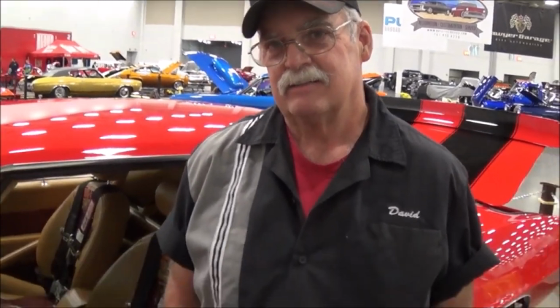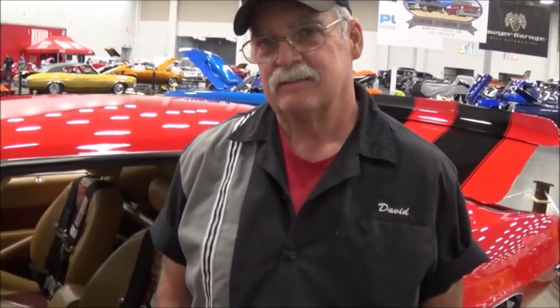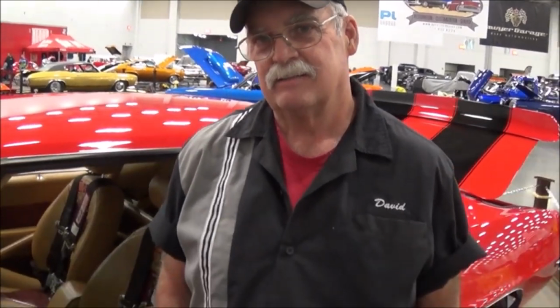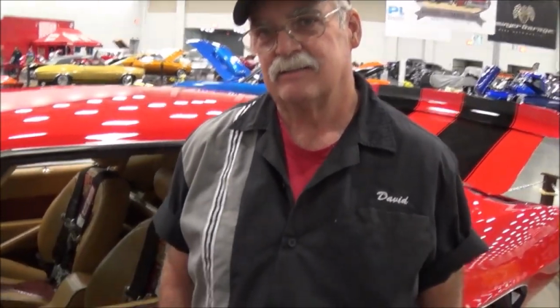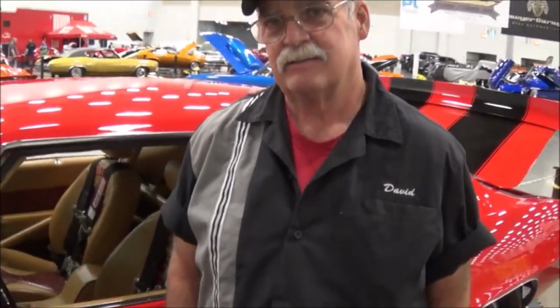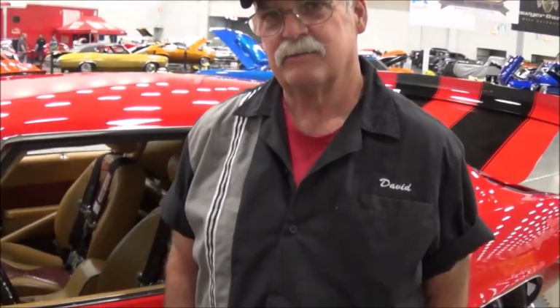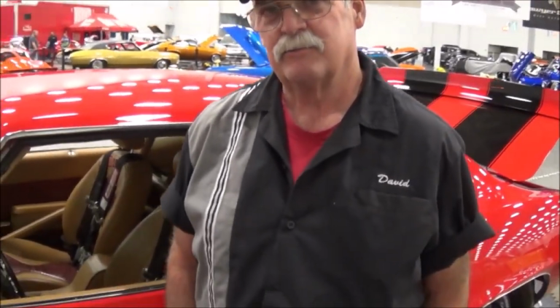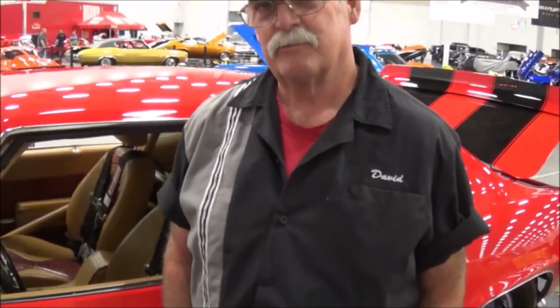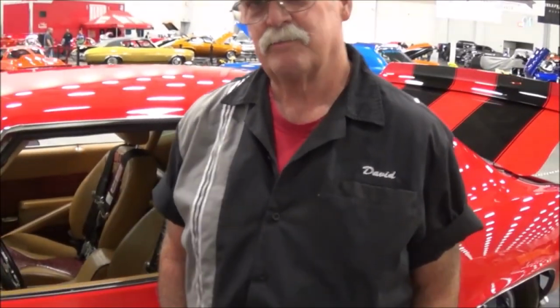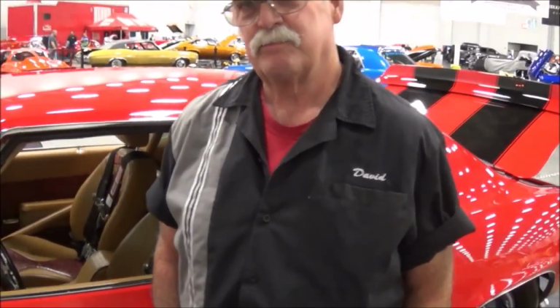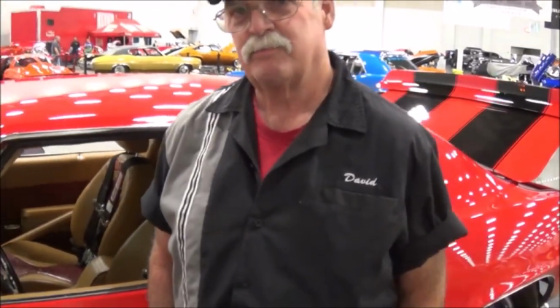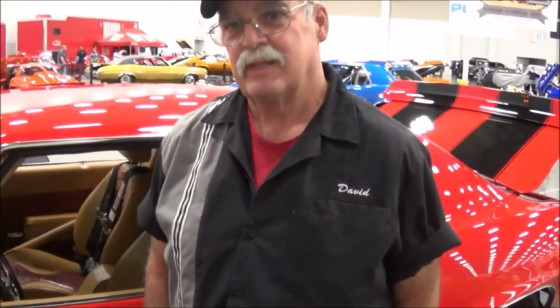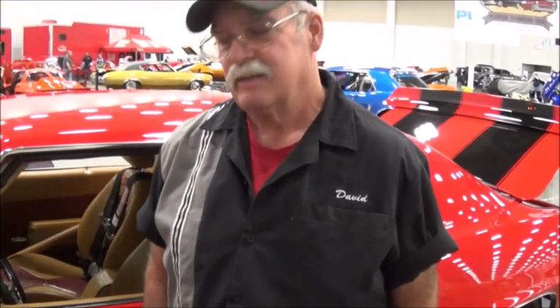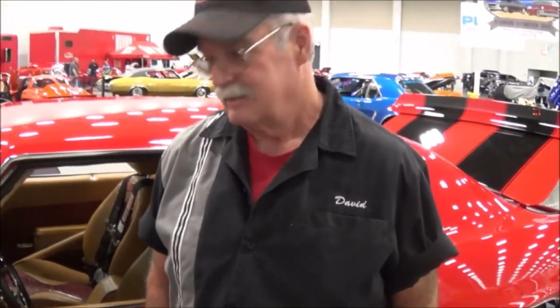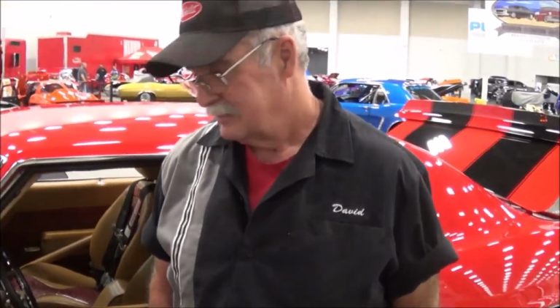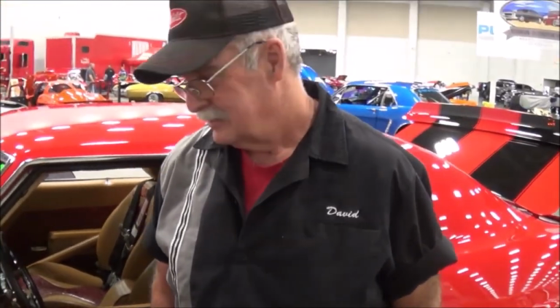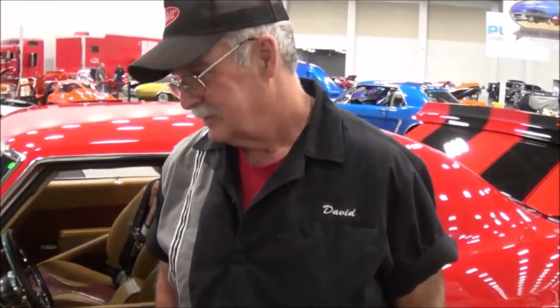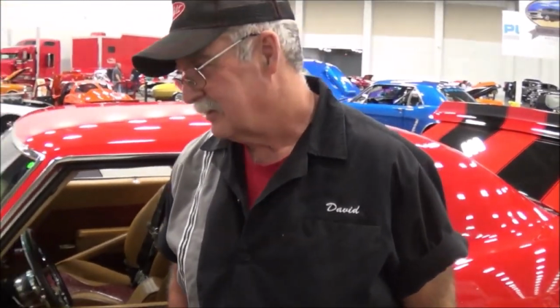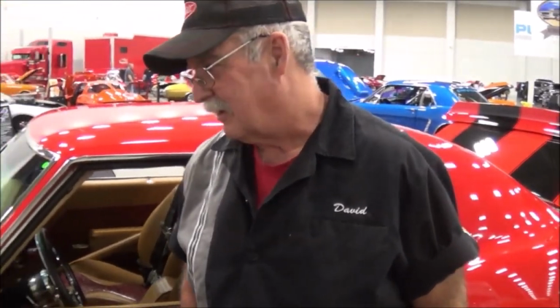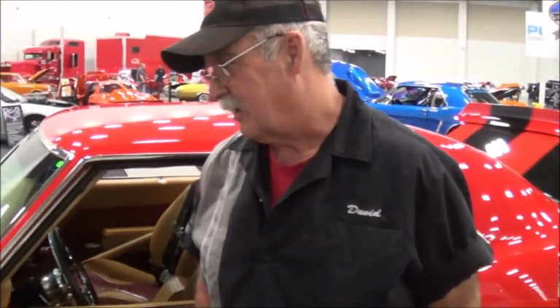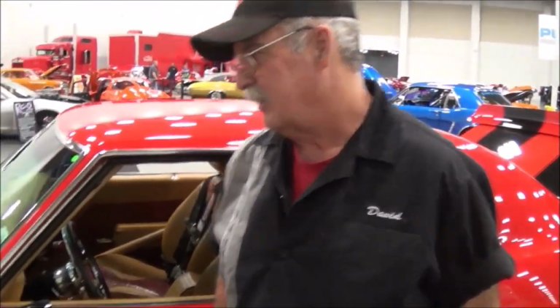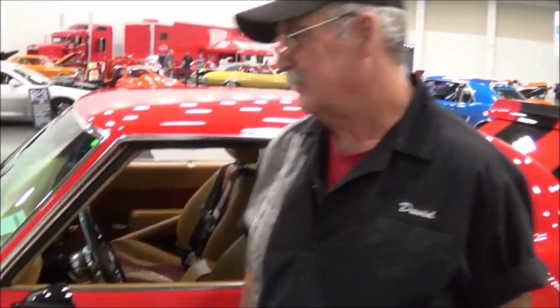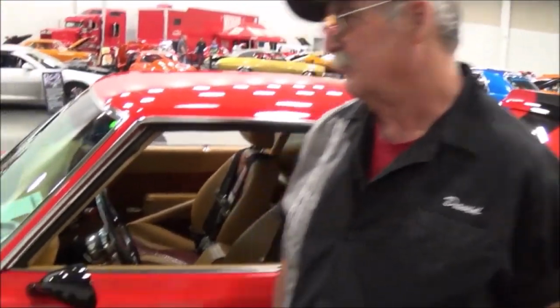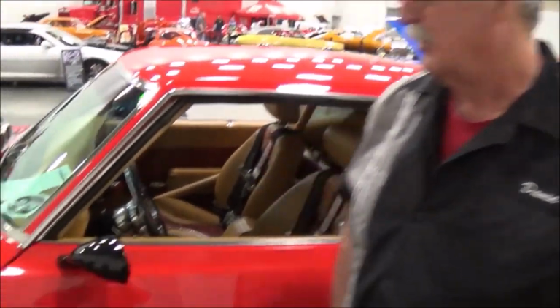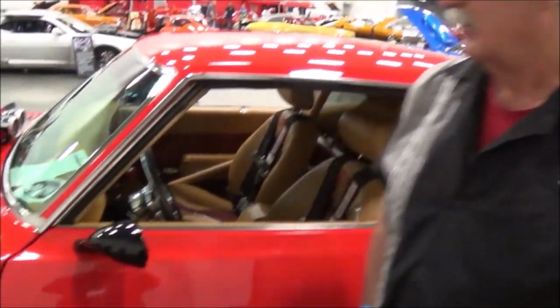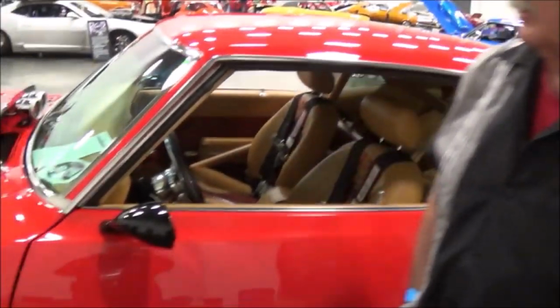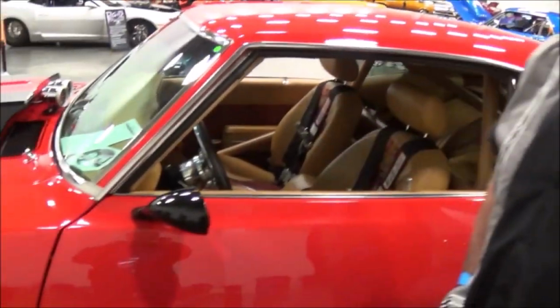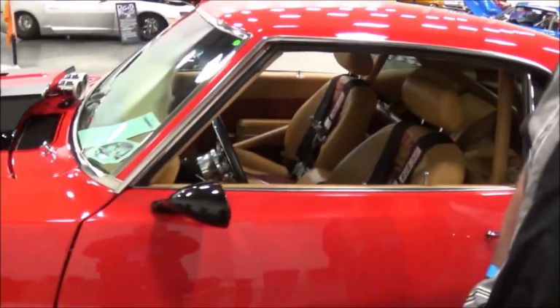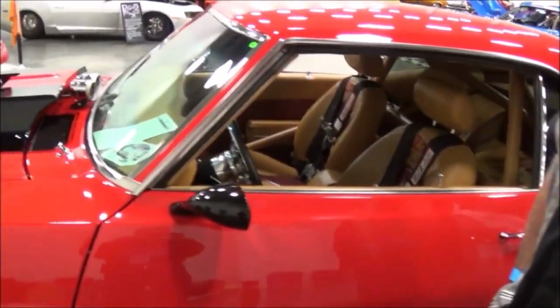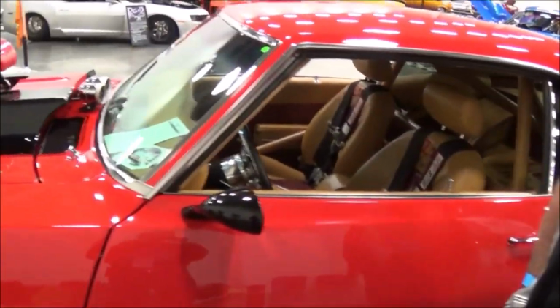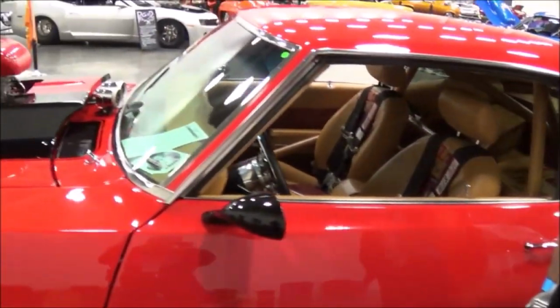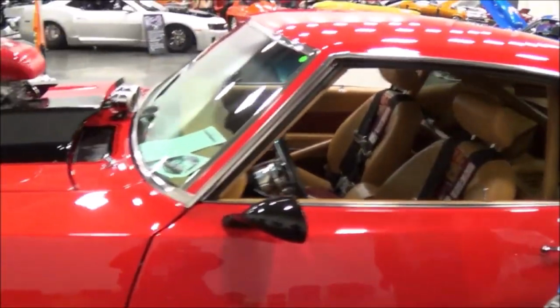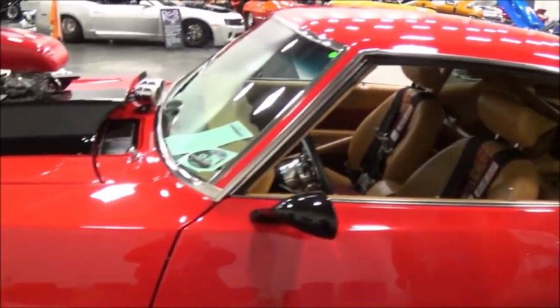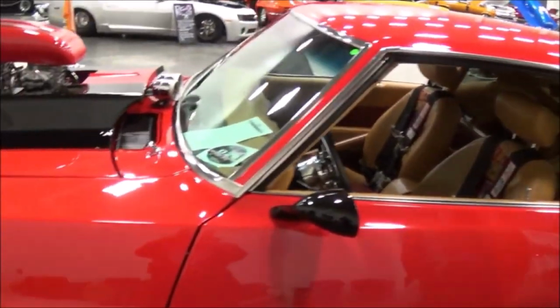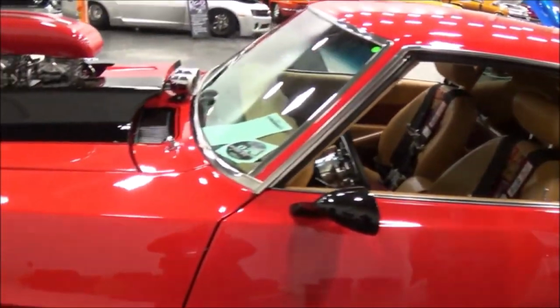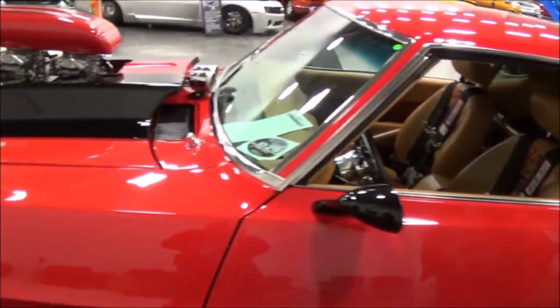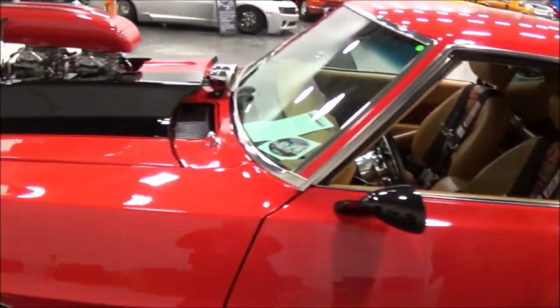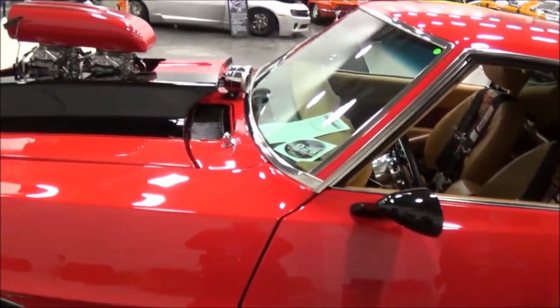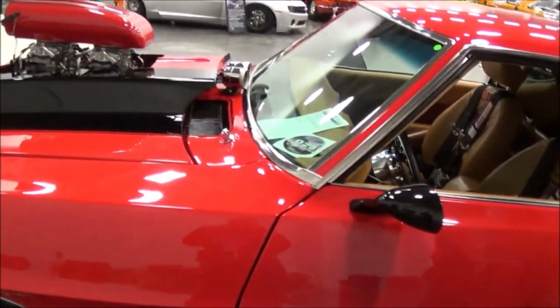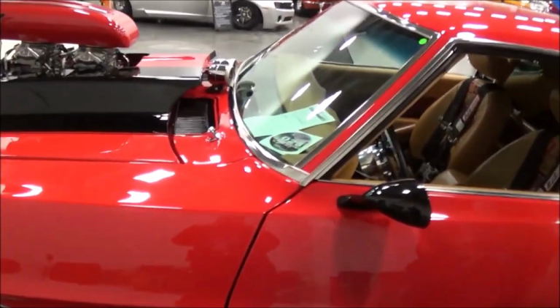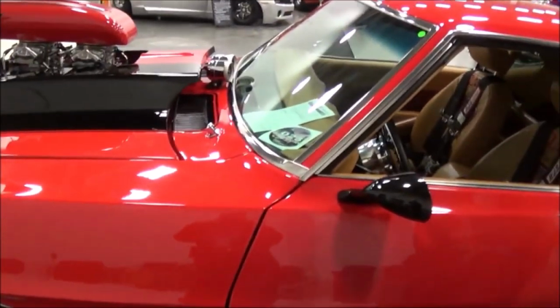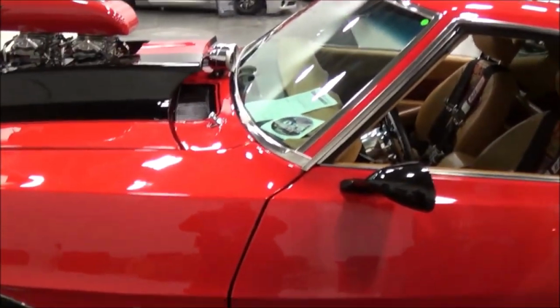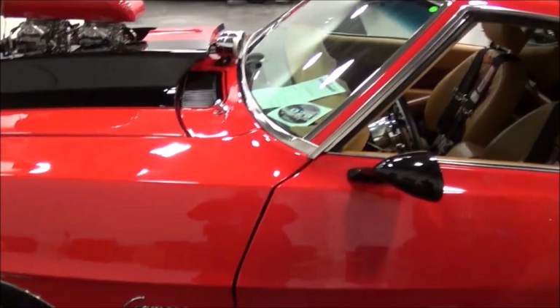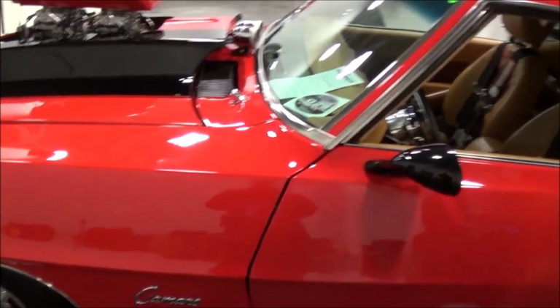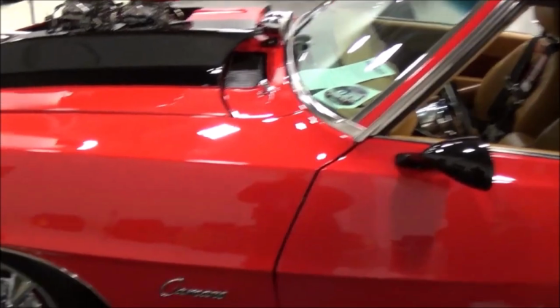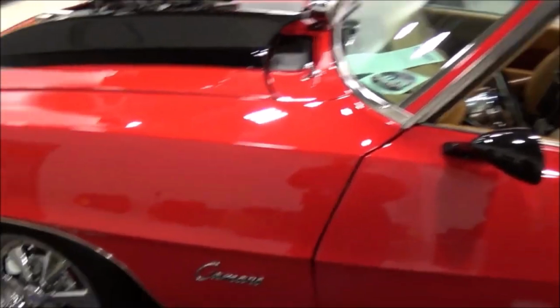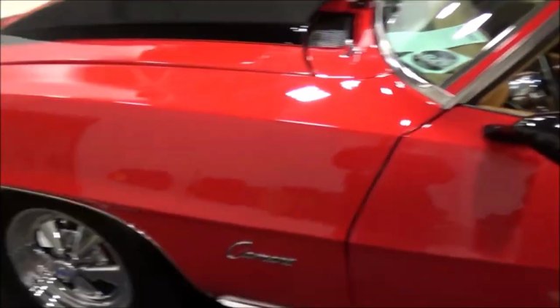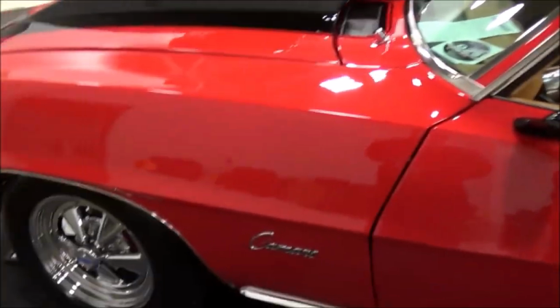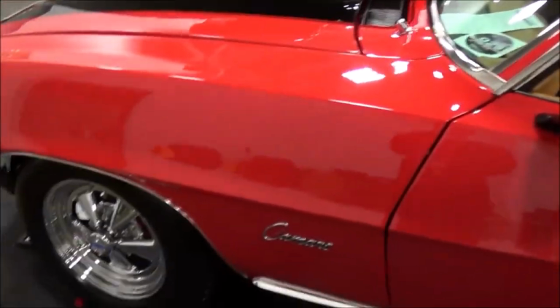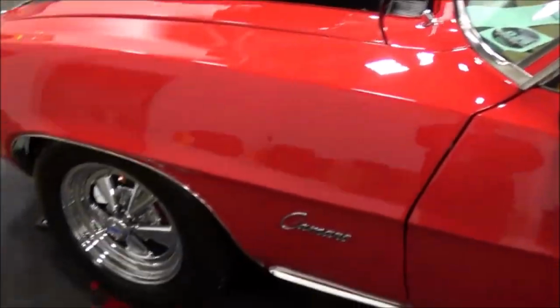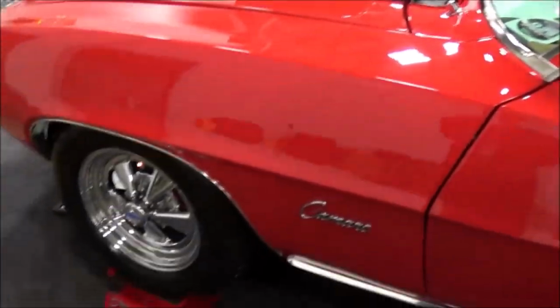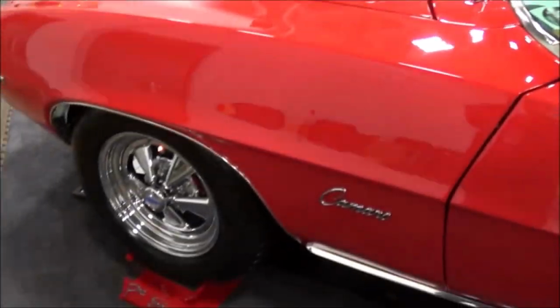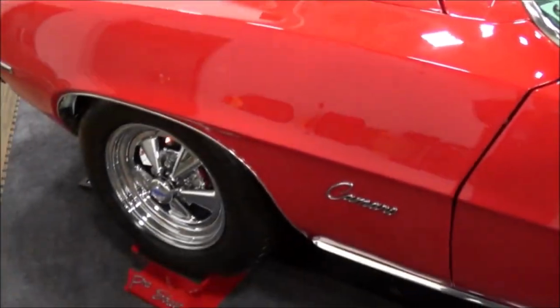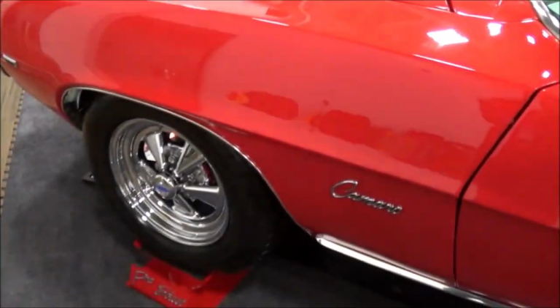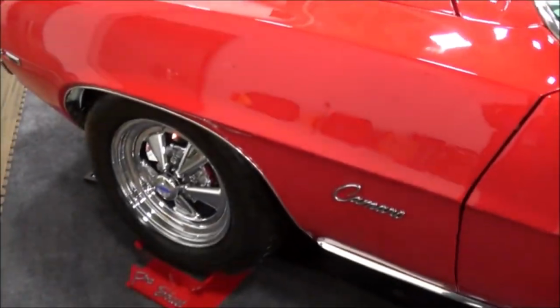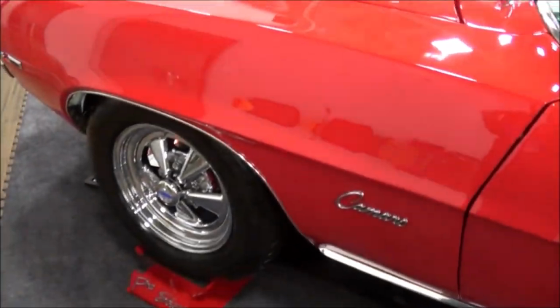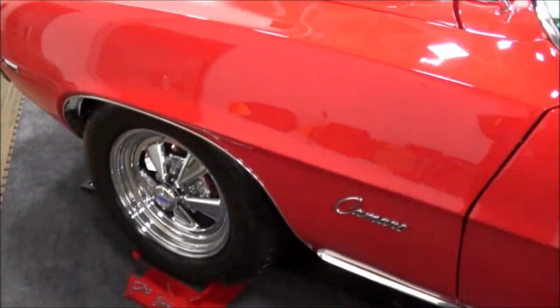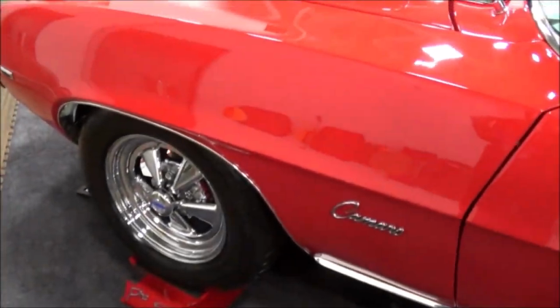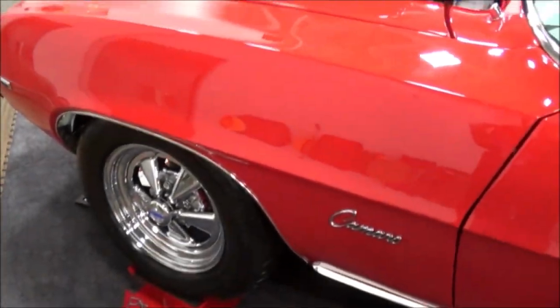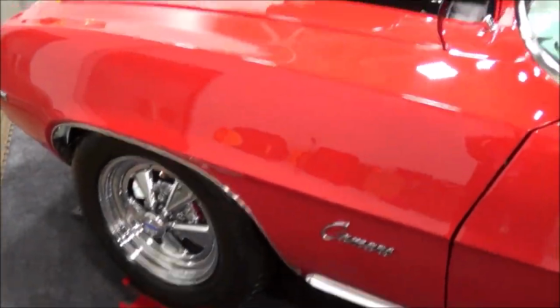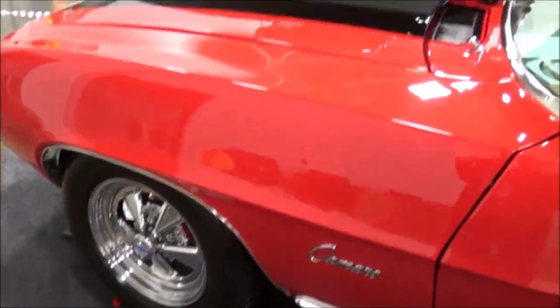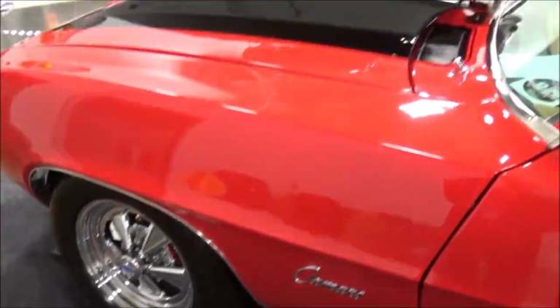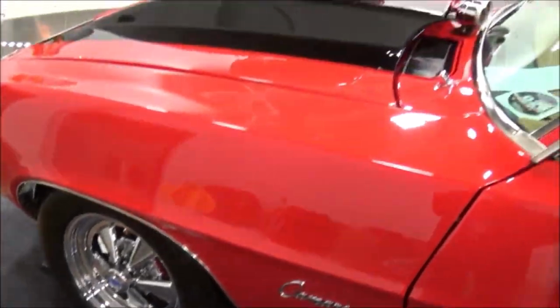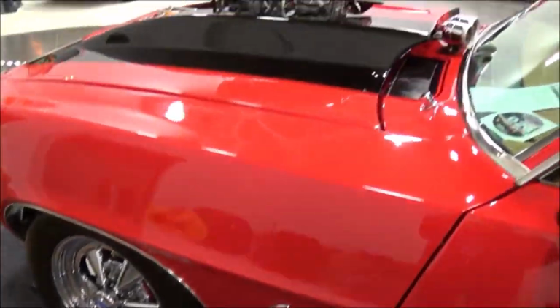We'll walk around and tell us a little bit about your car. Well, look at it. It's the Blame 468 Big Block.